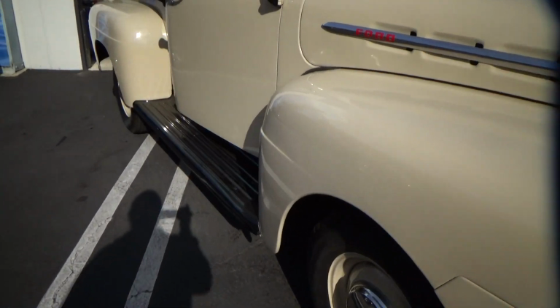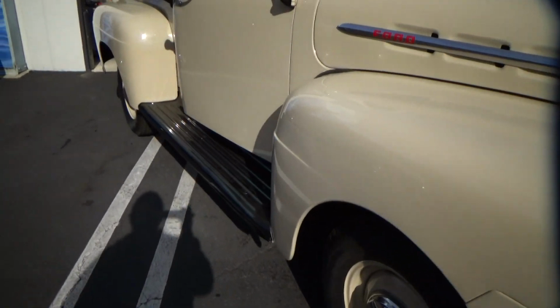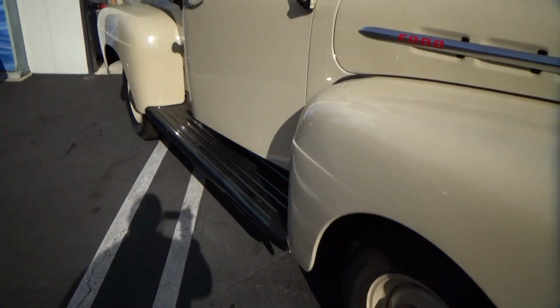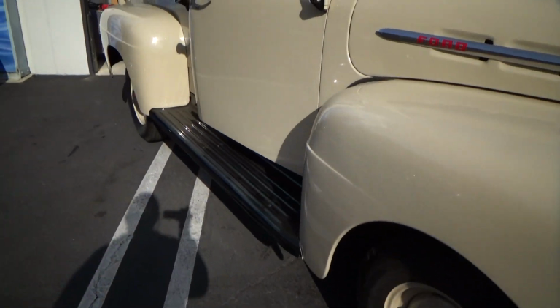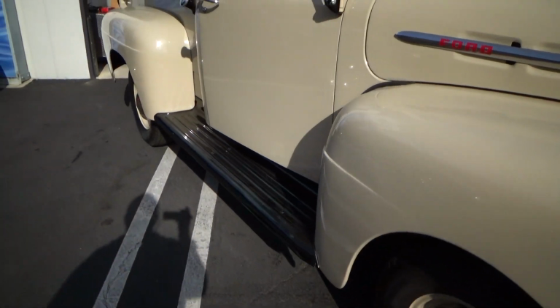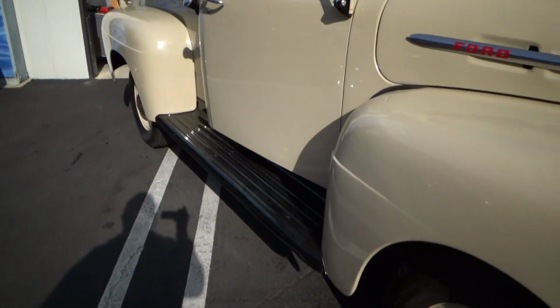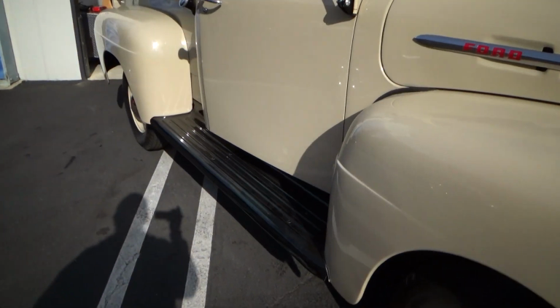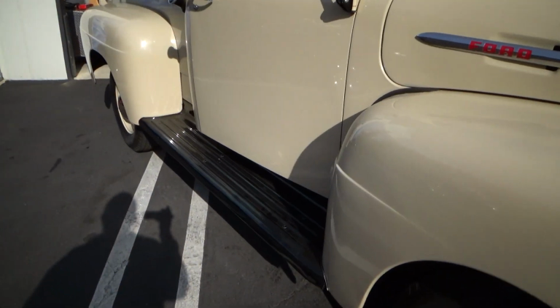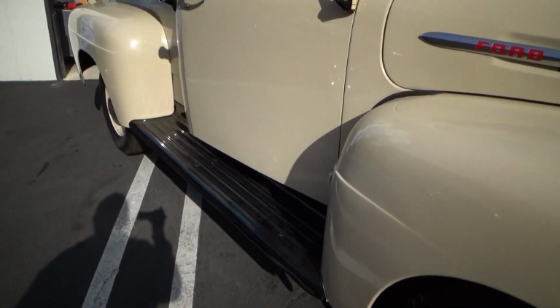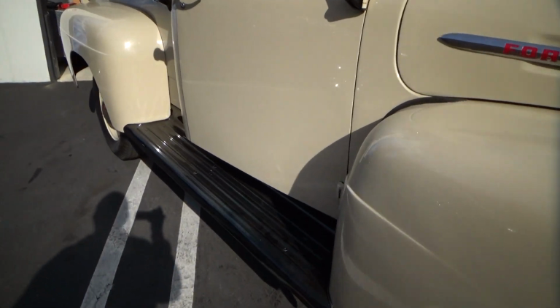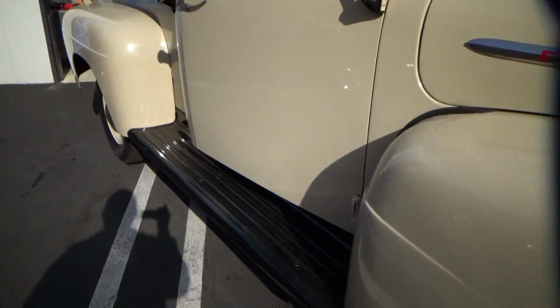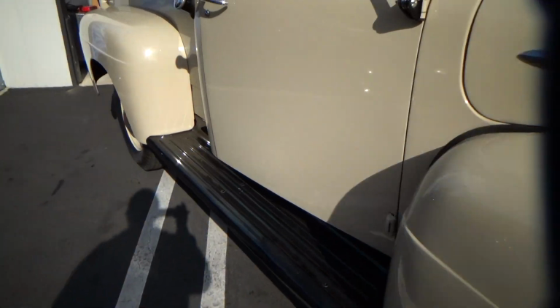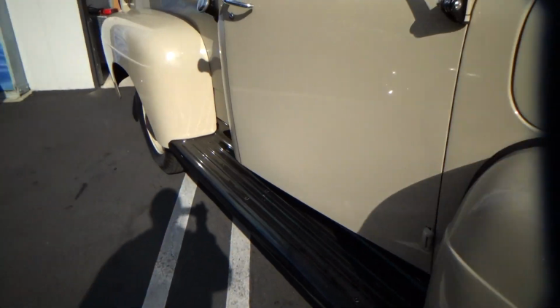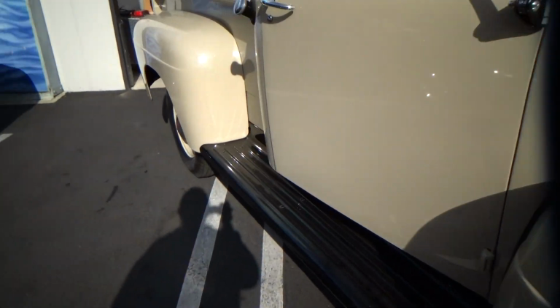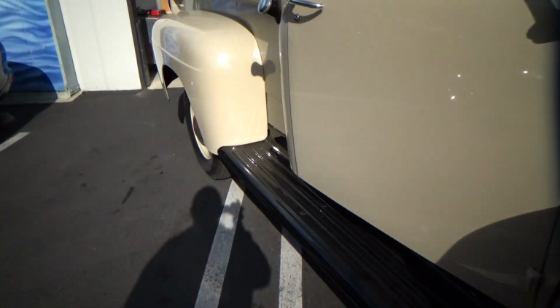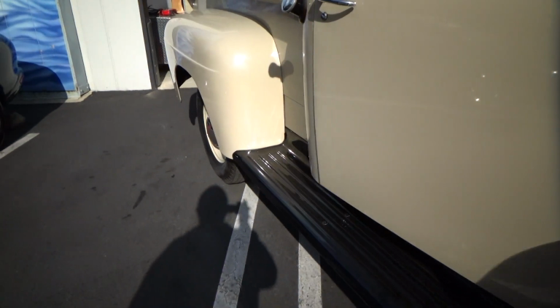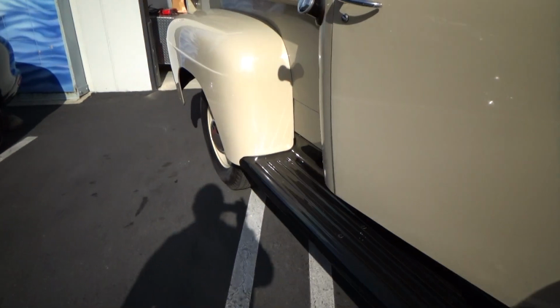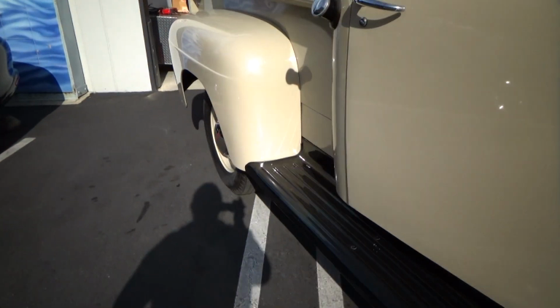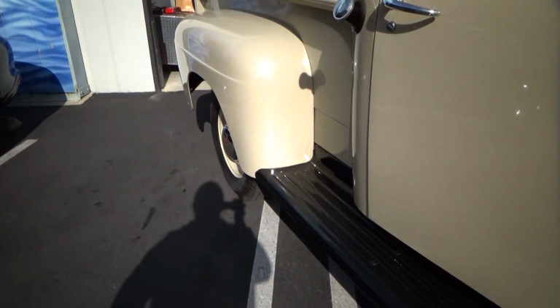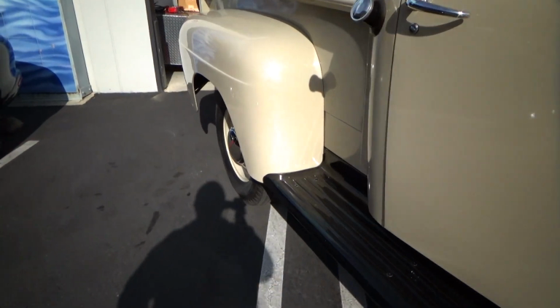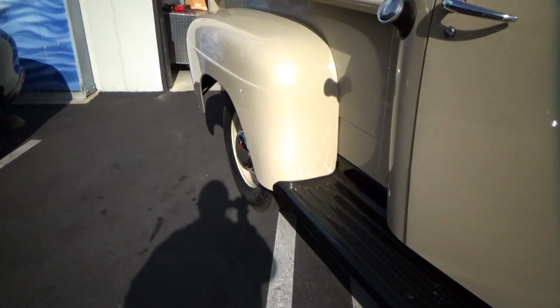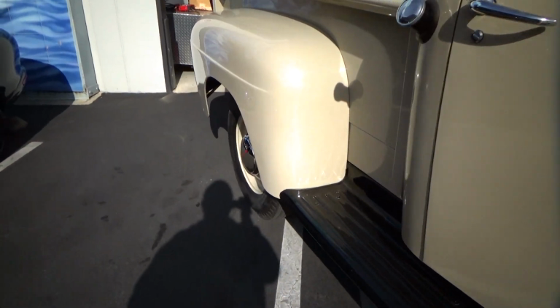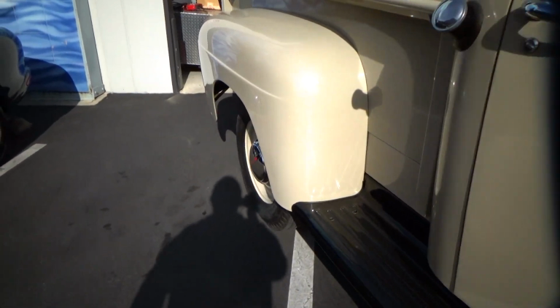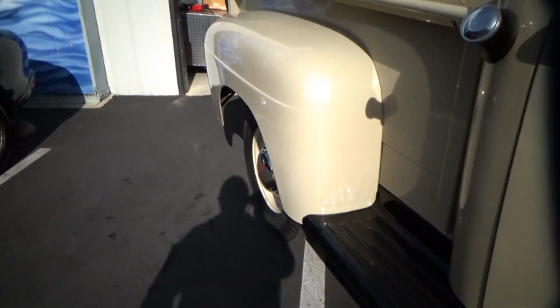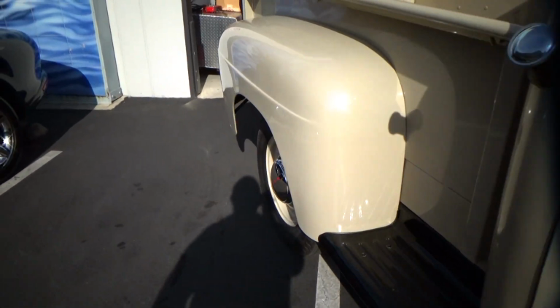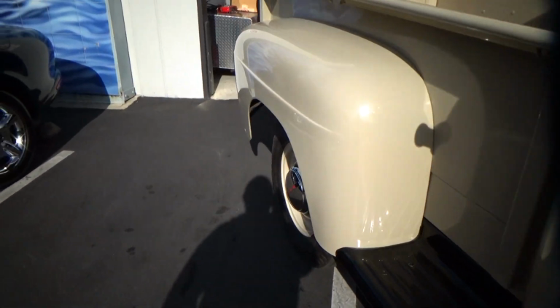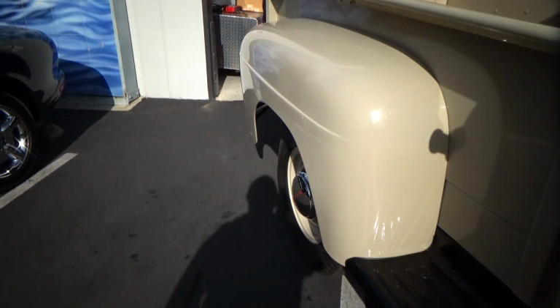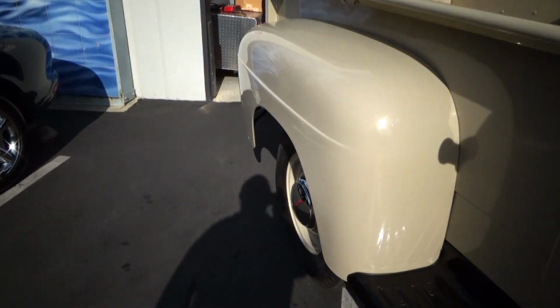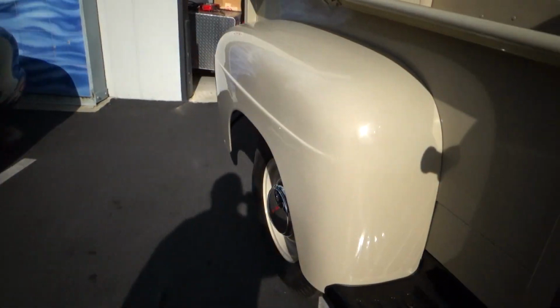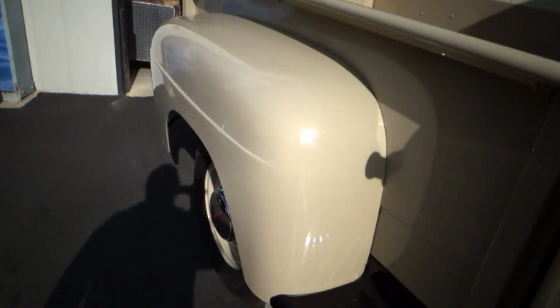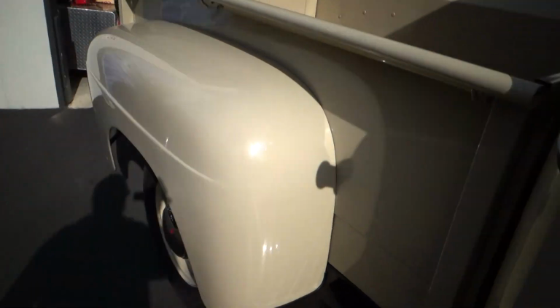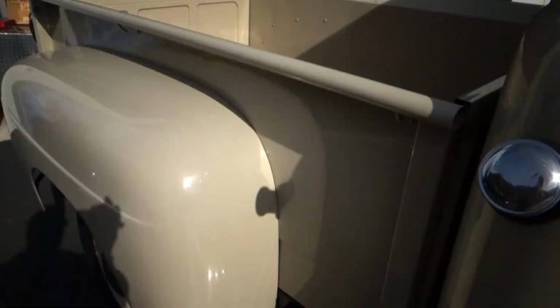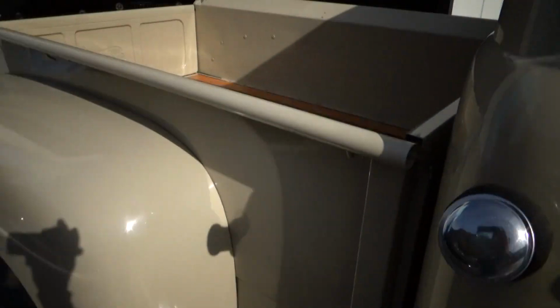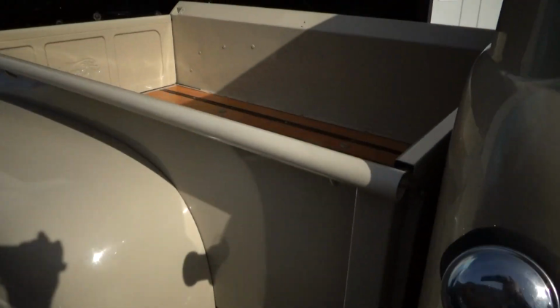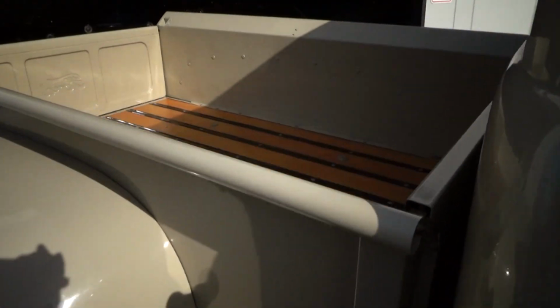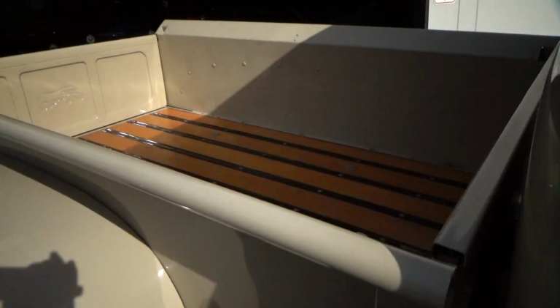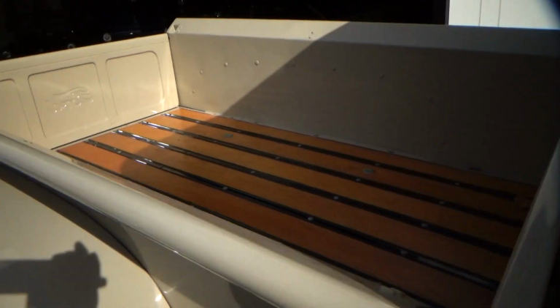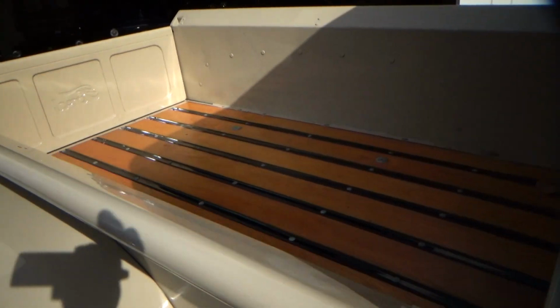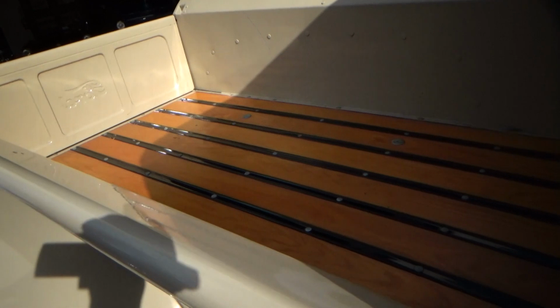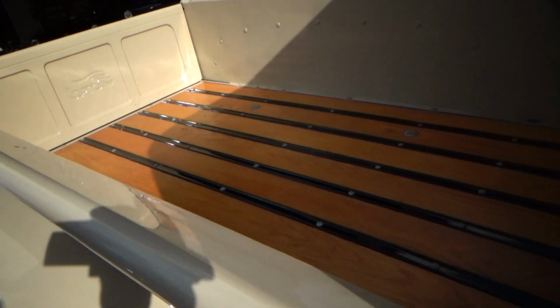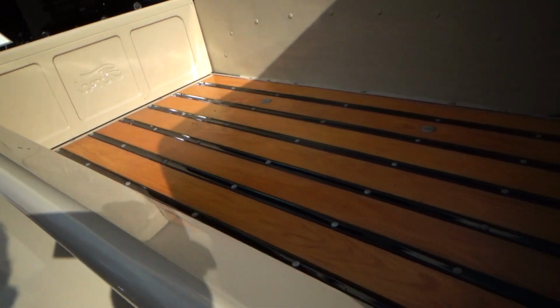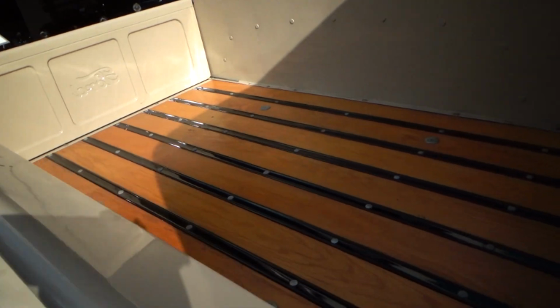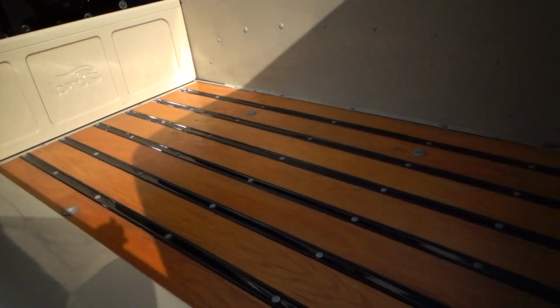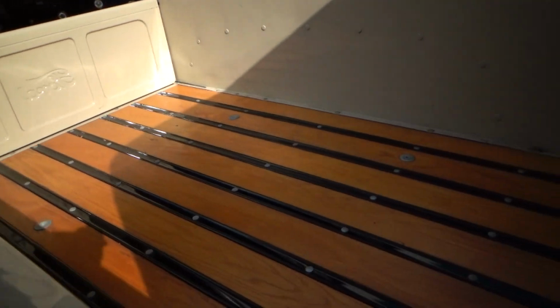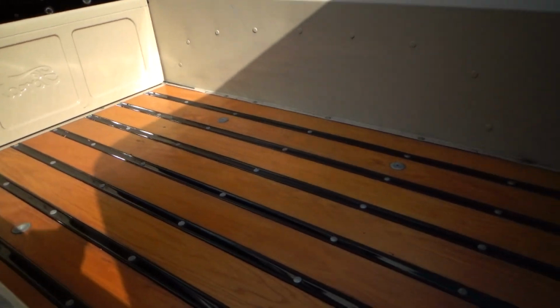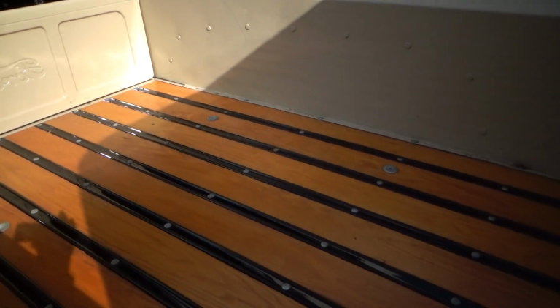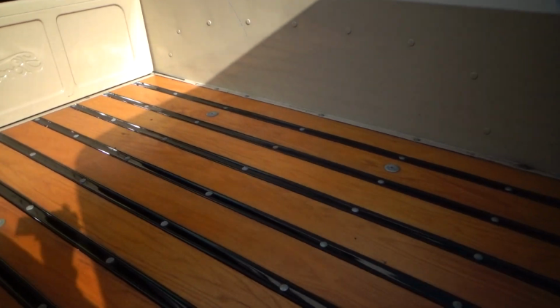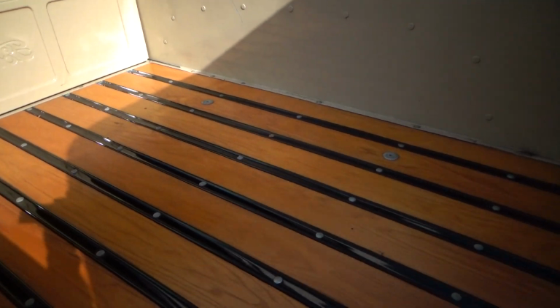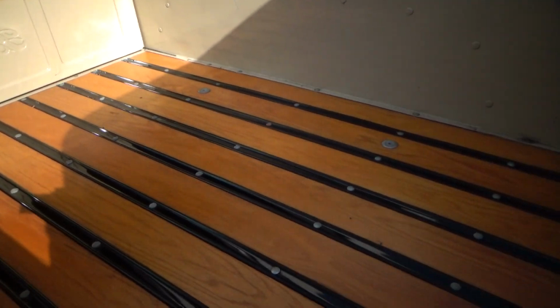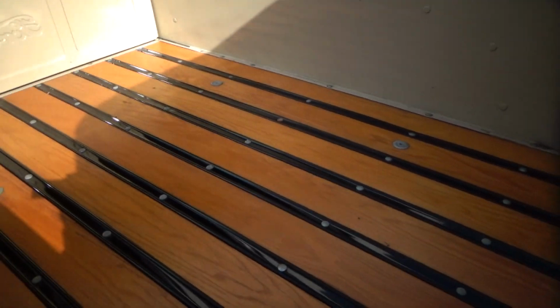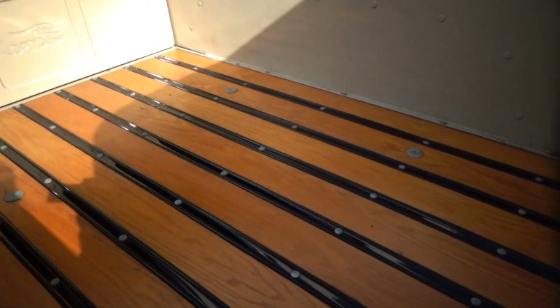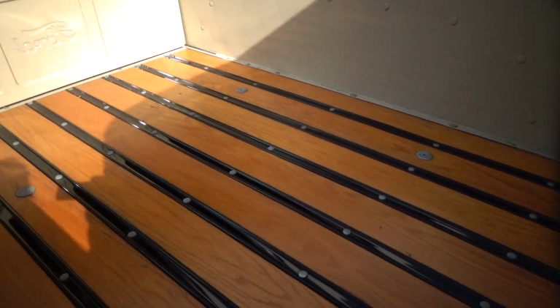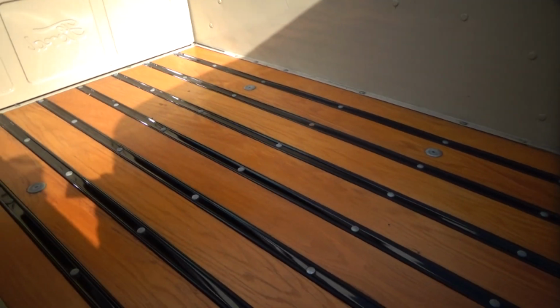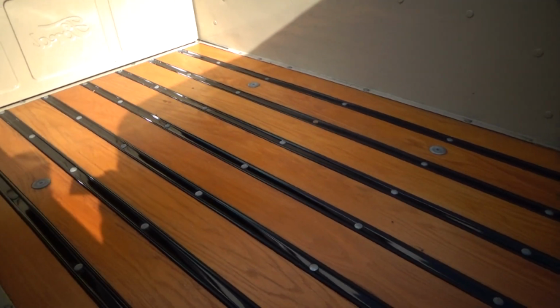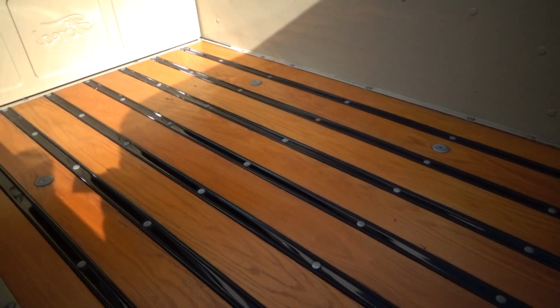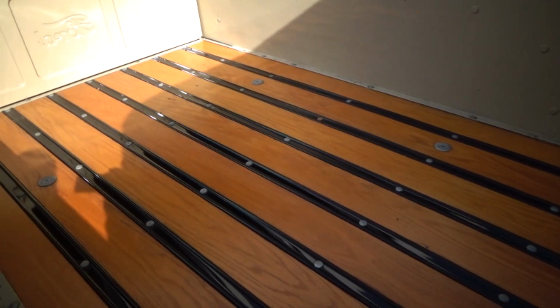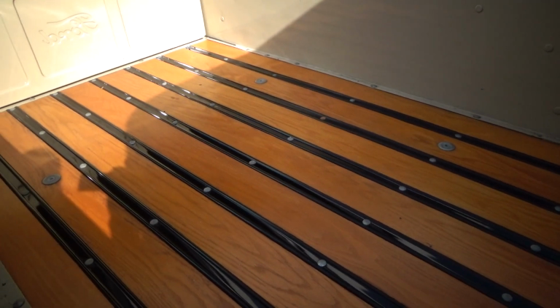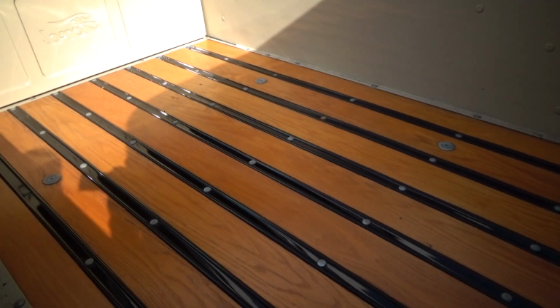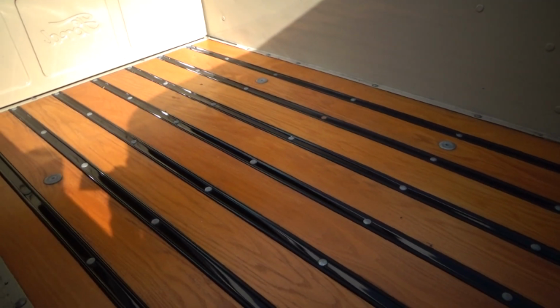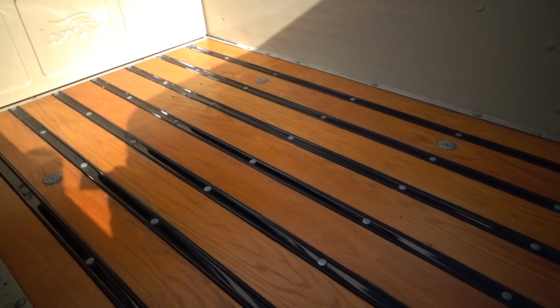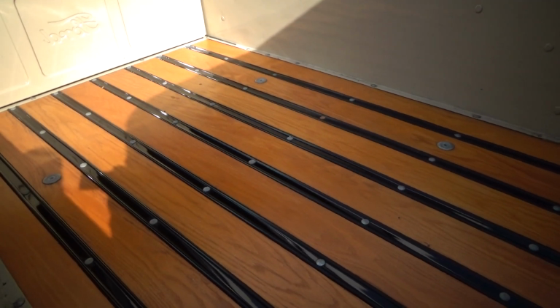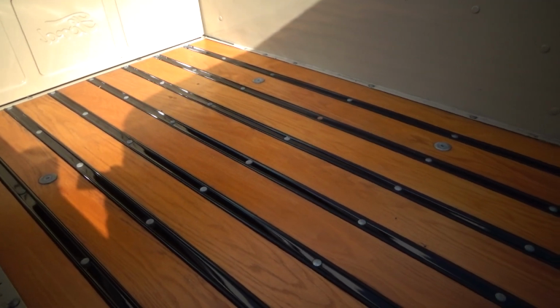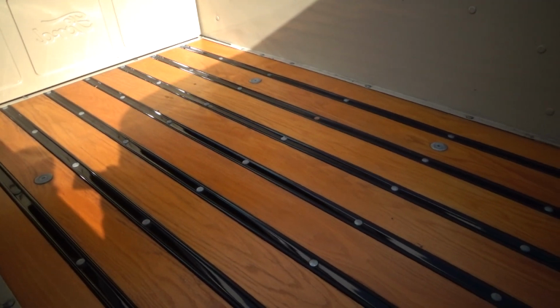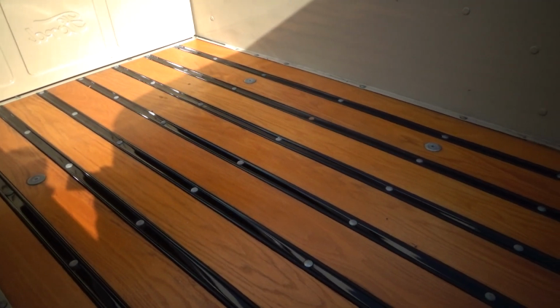Running boards, the correct wheel covers, beautiful condition bed.